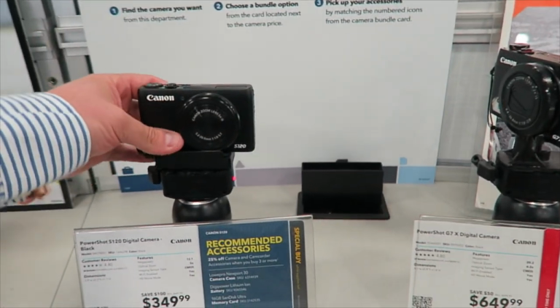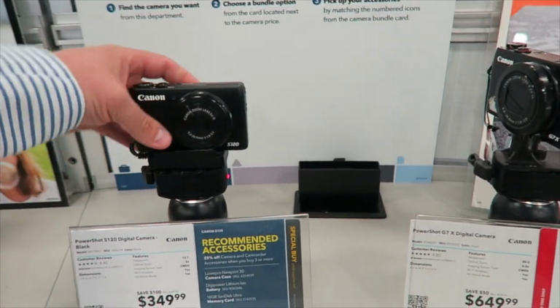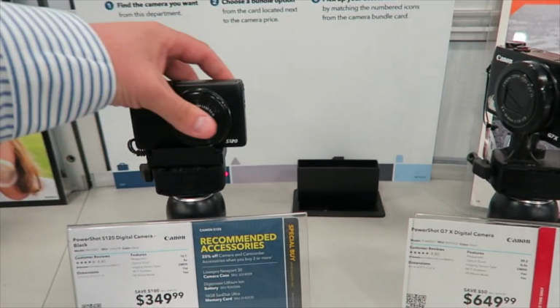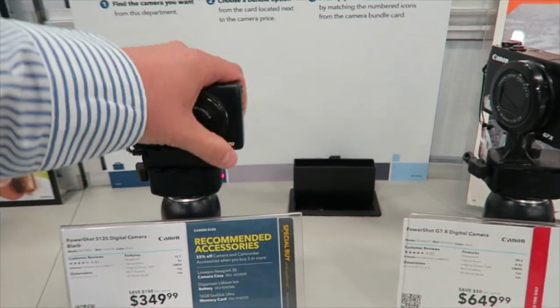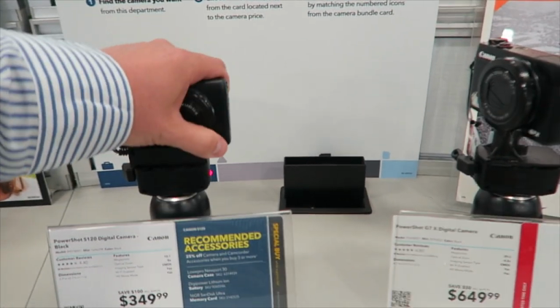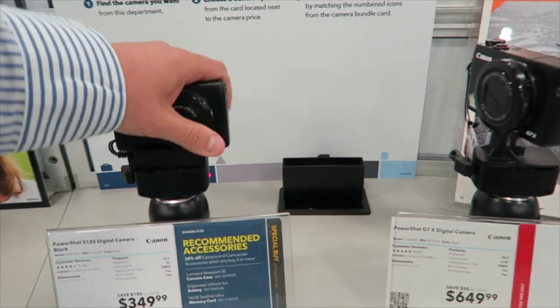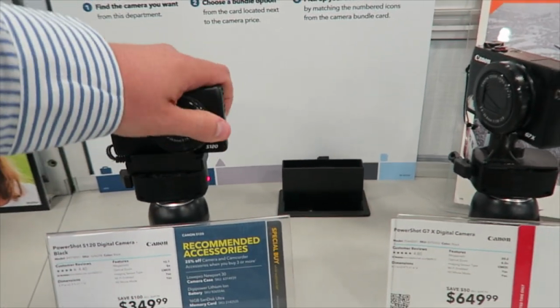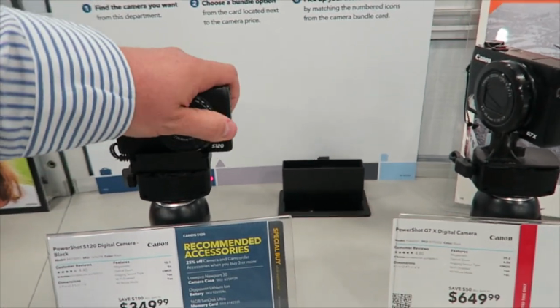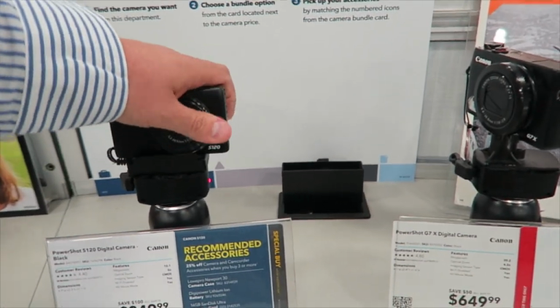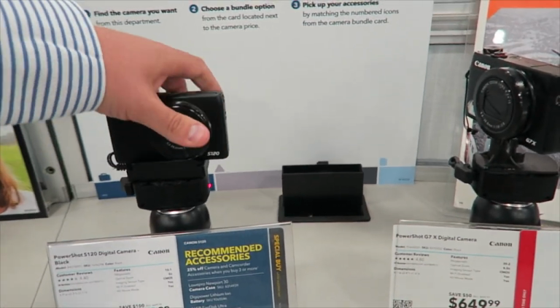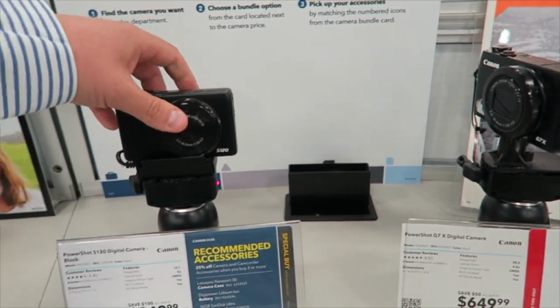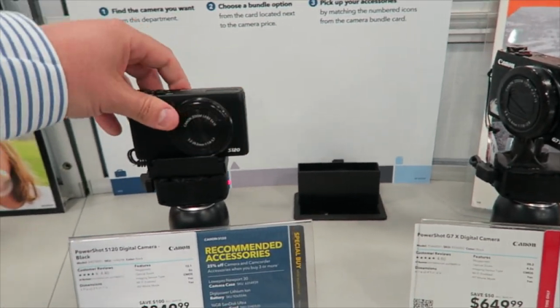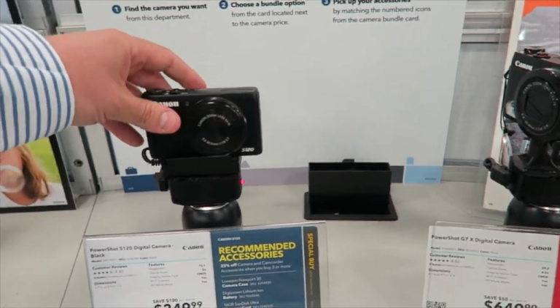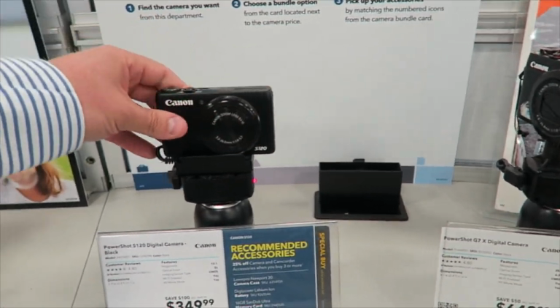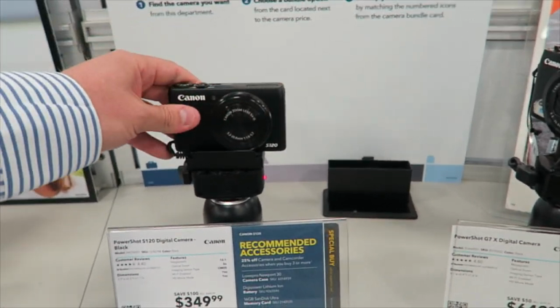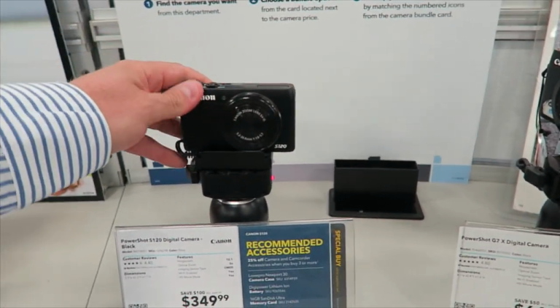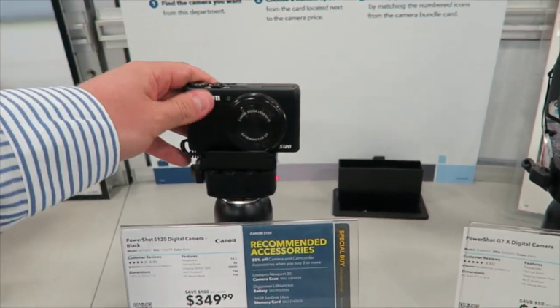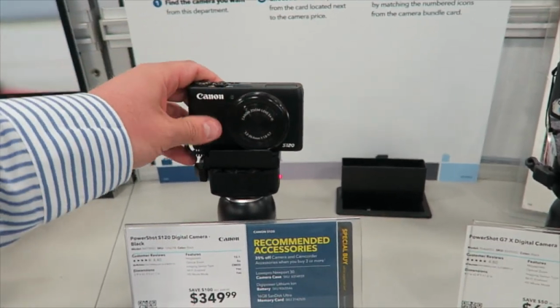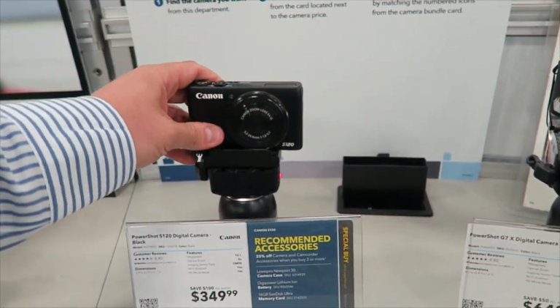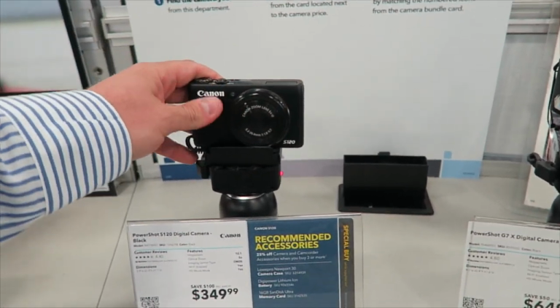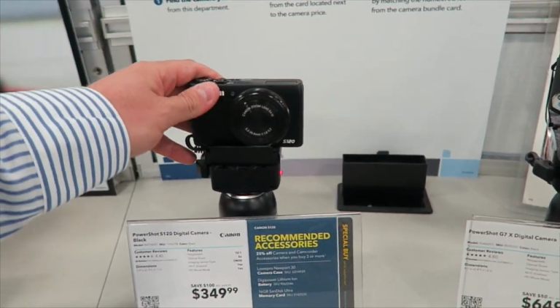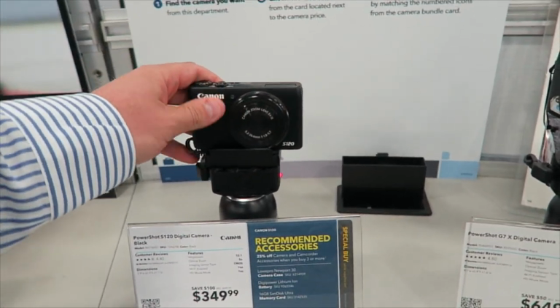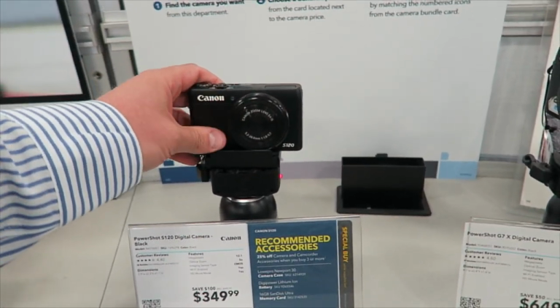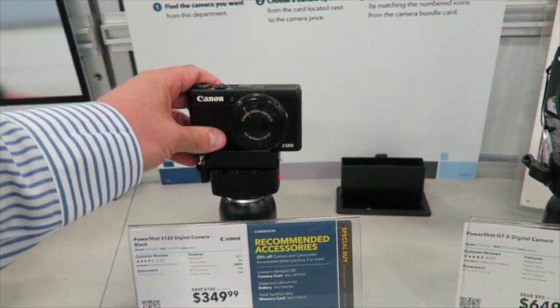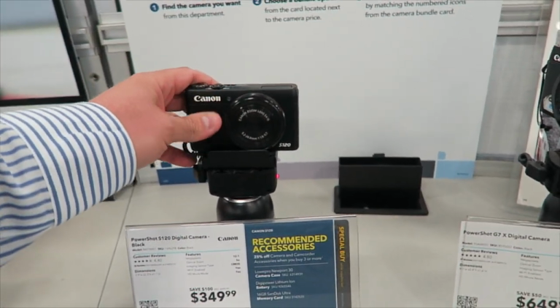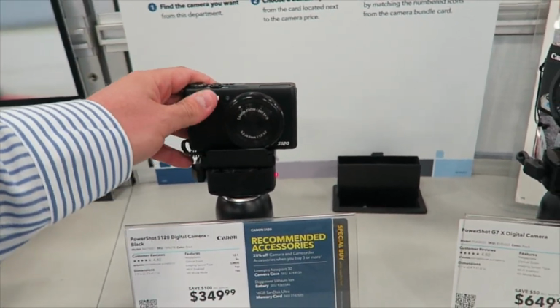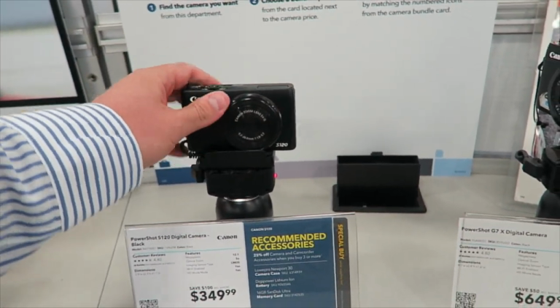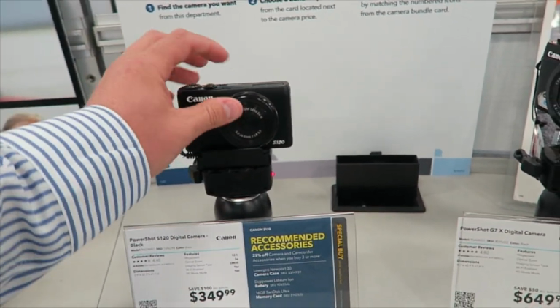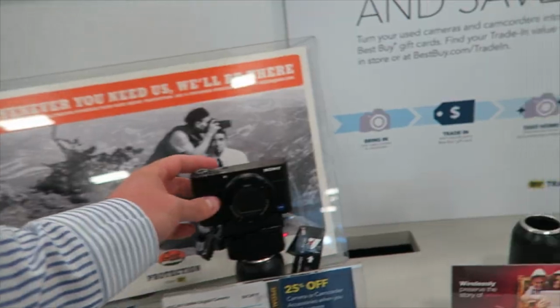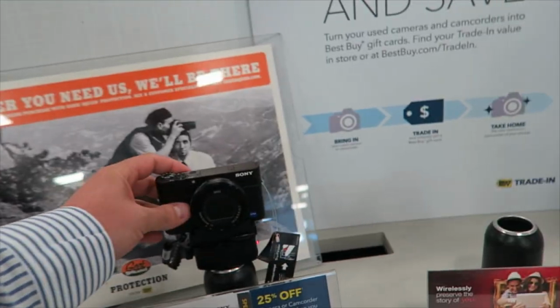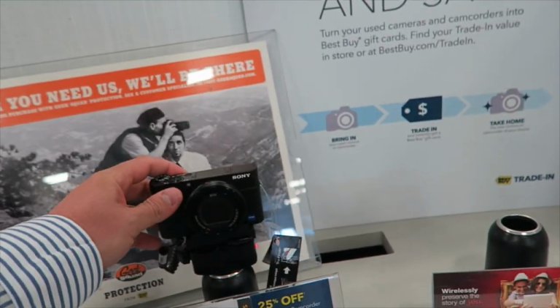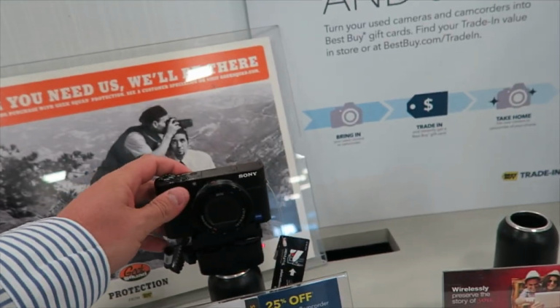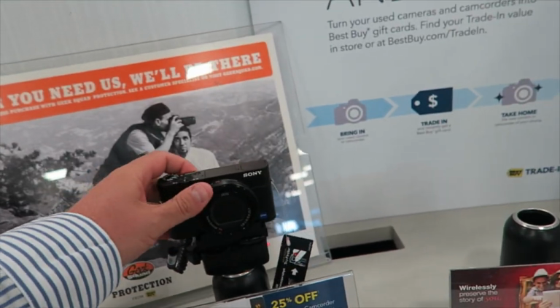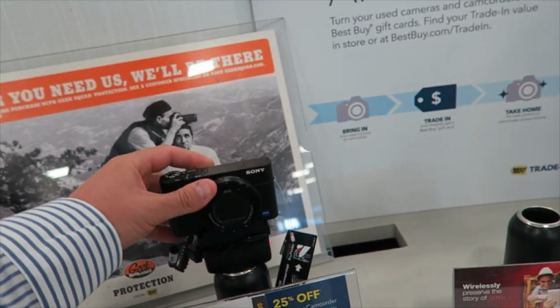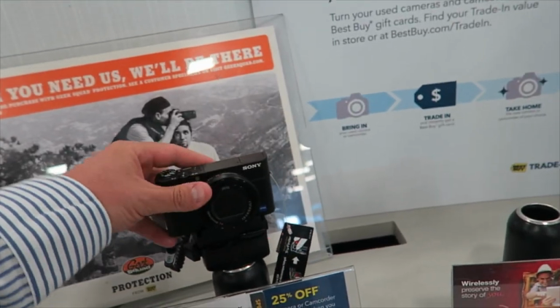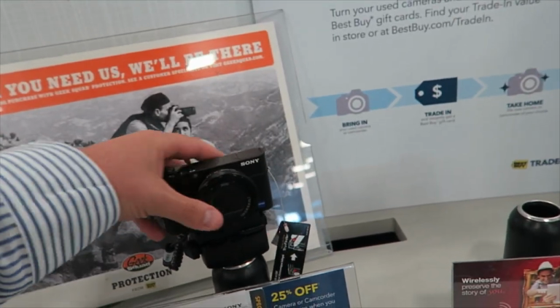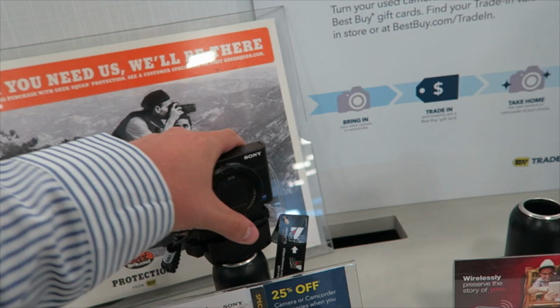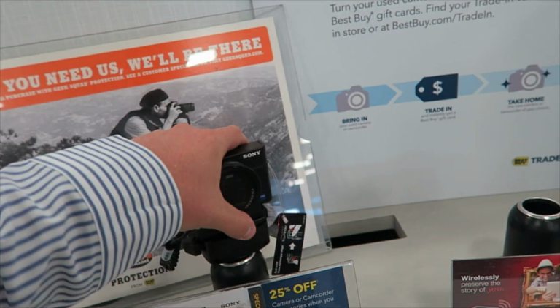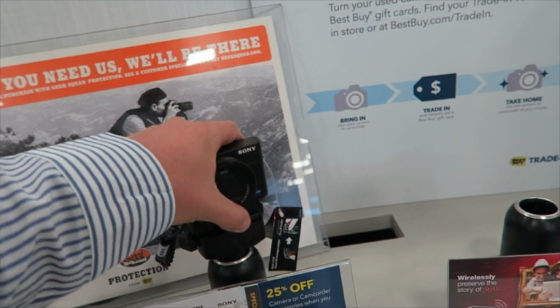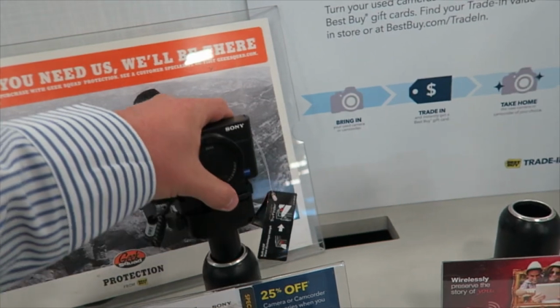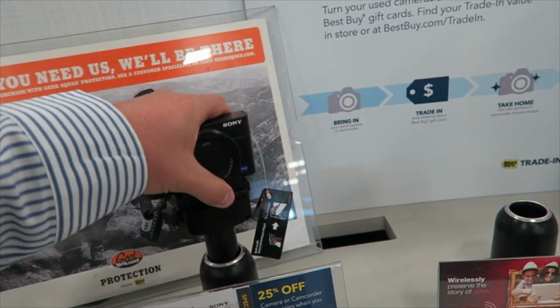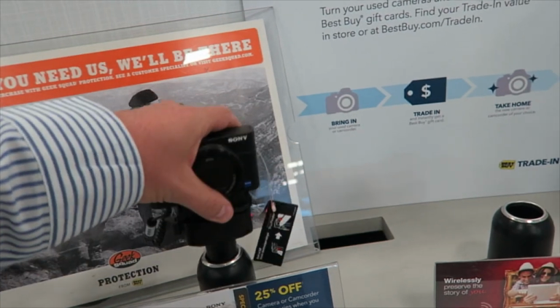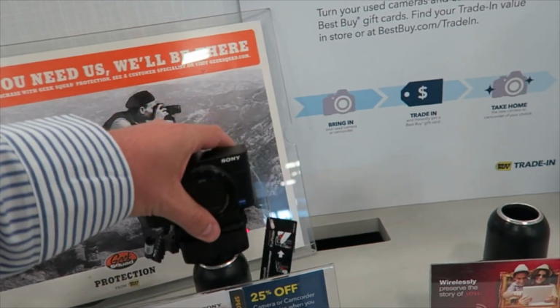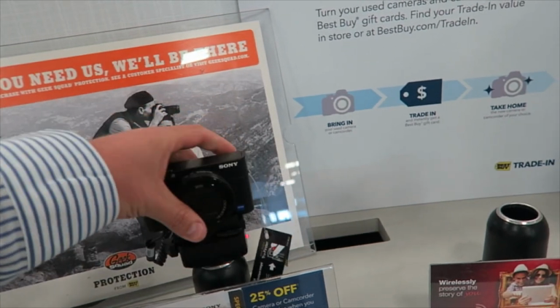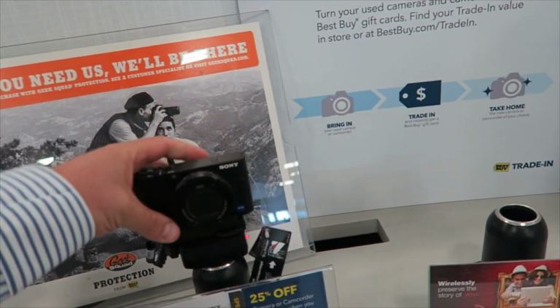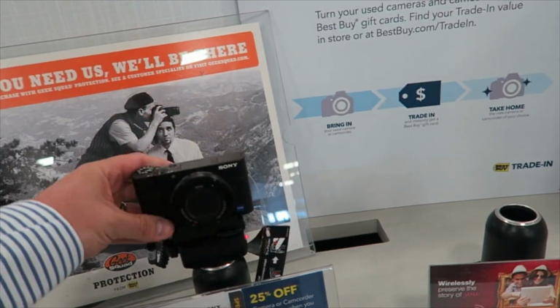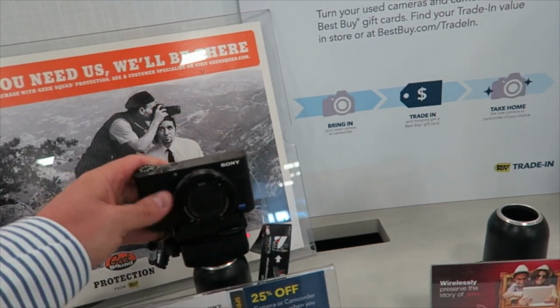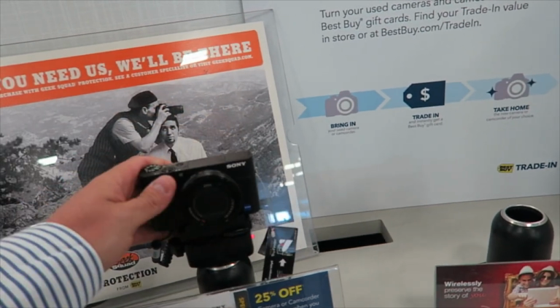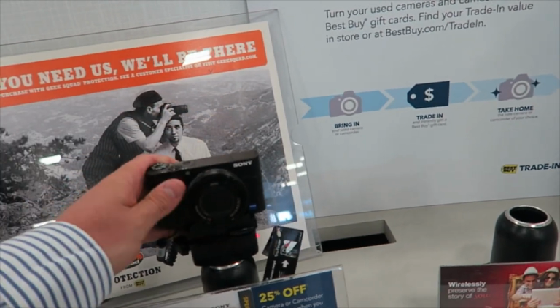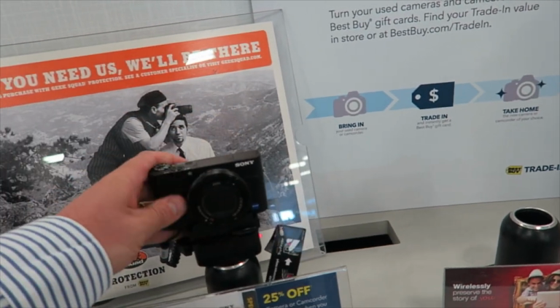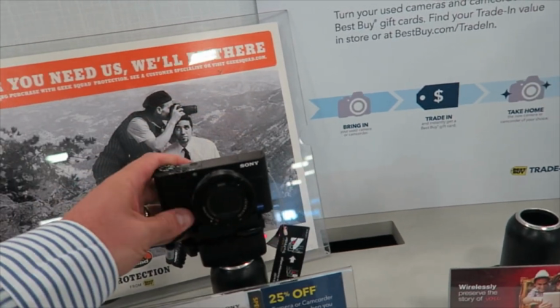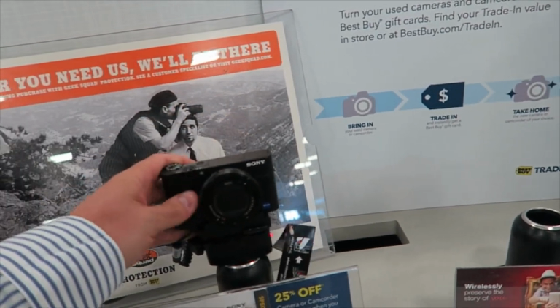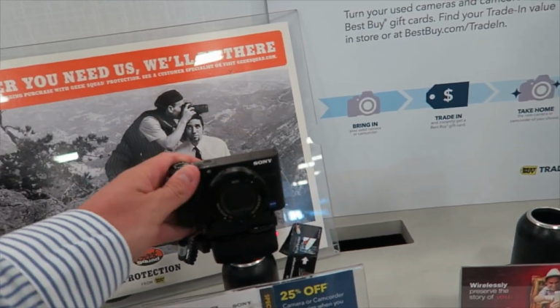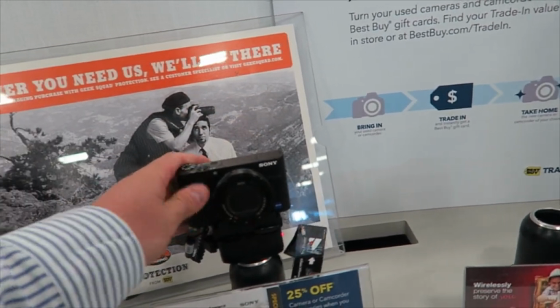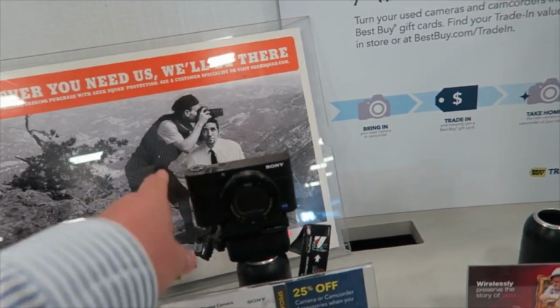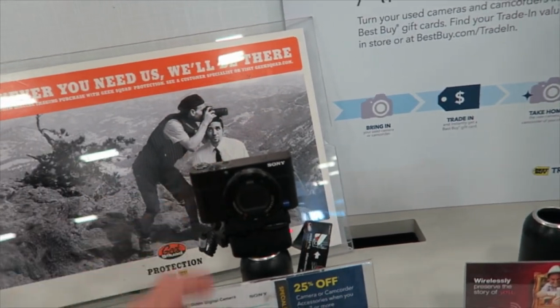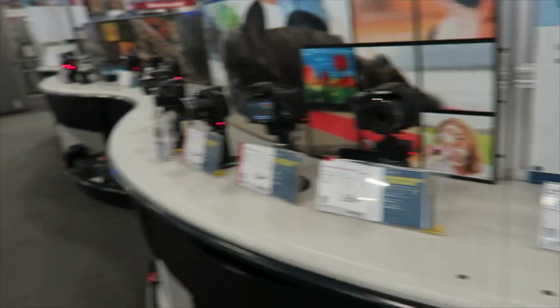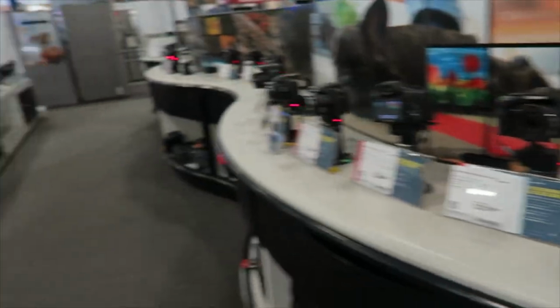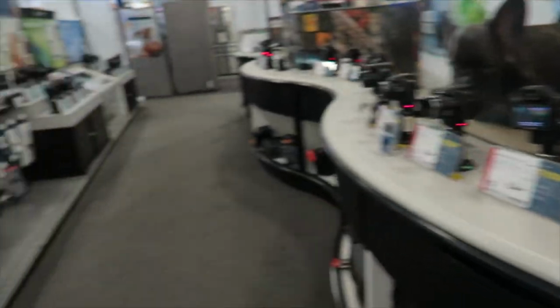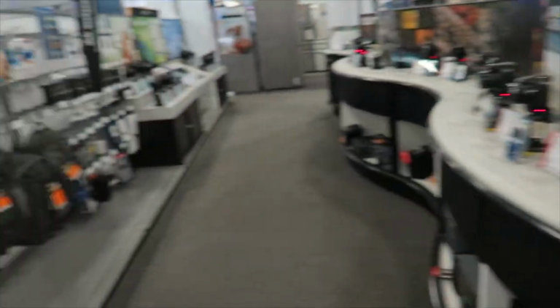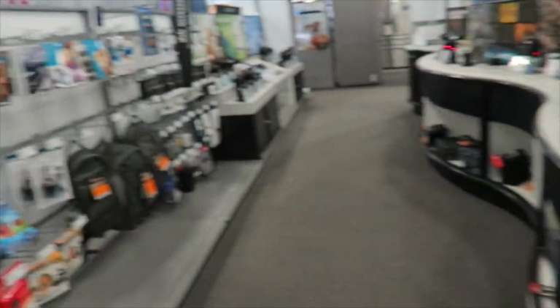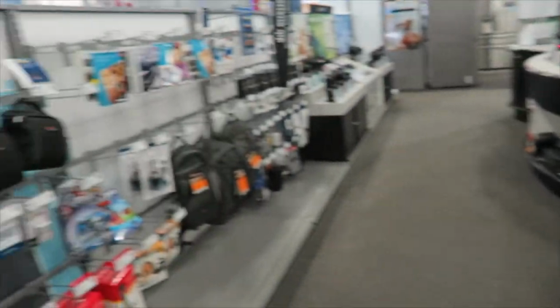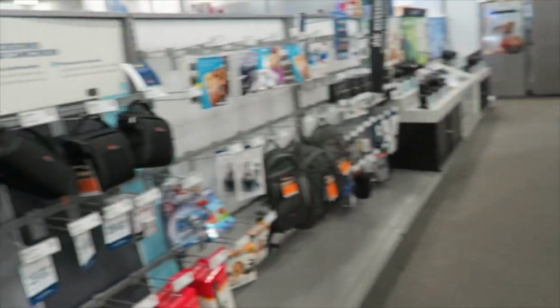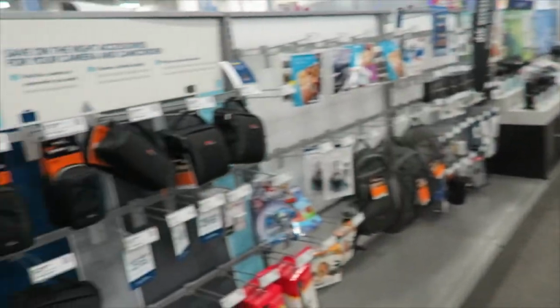That S10 is nice — or S120. Sony feels plasticky. That's my two cents.